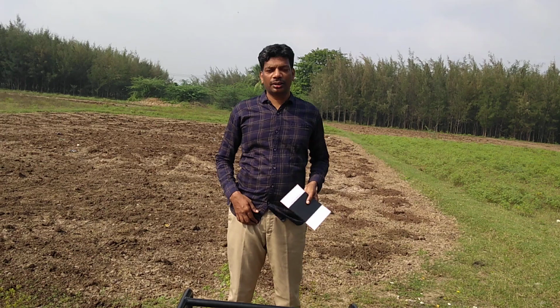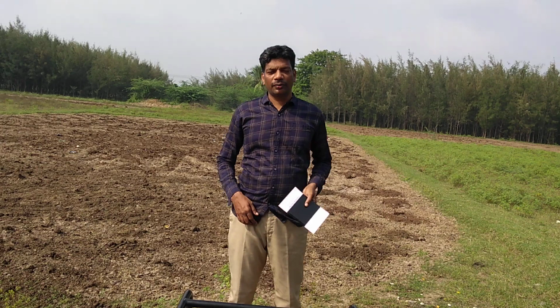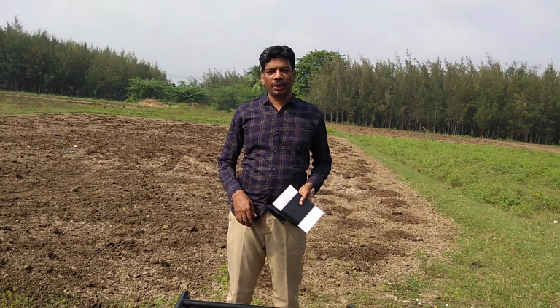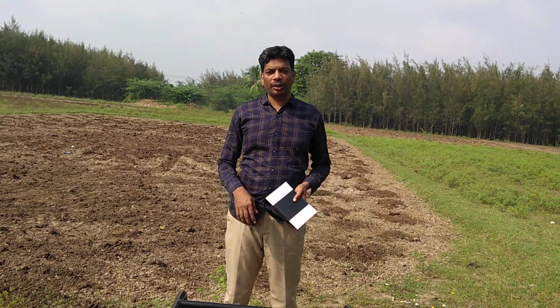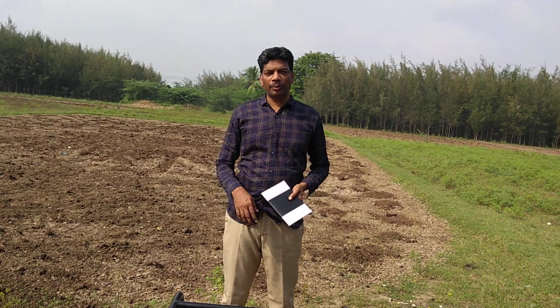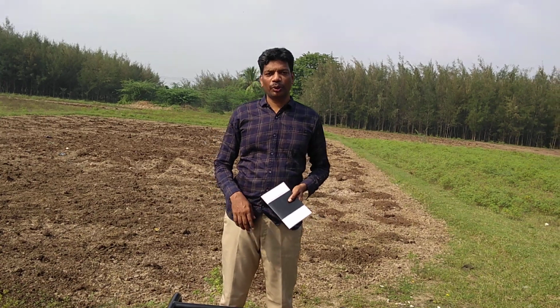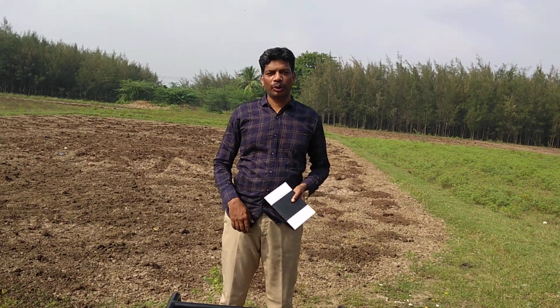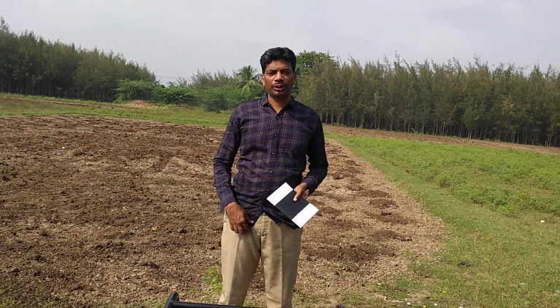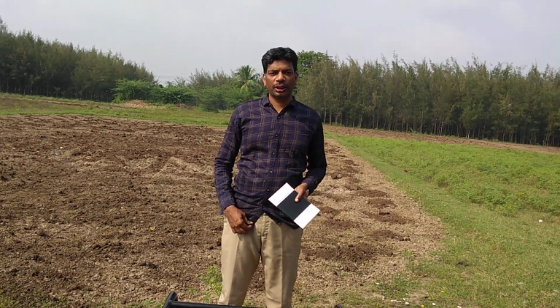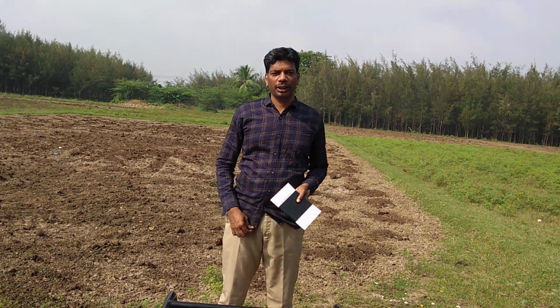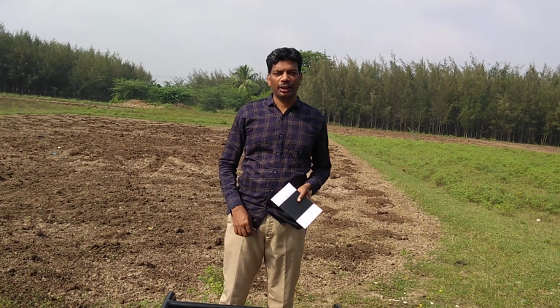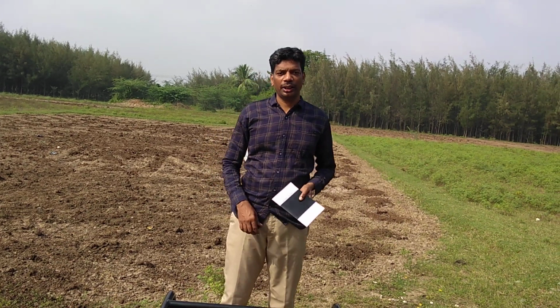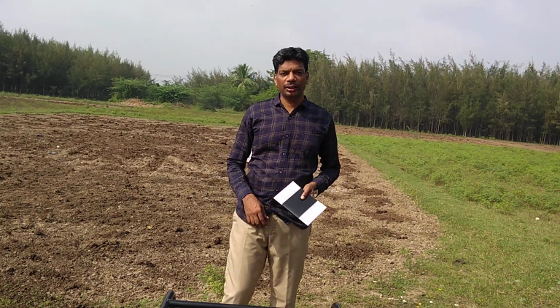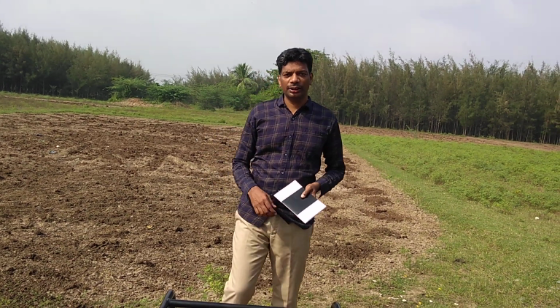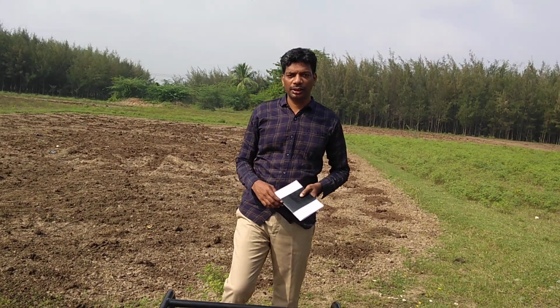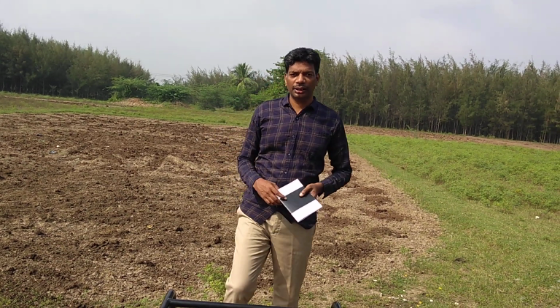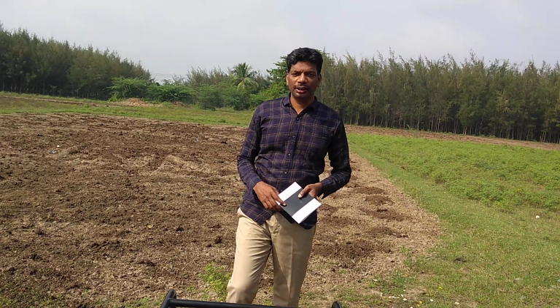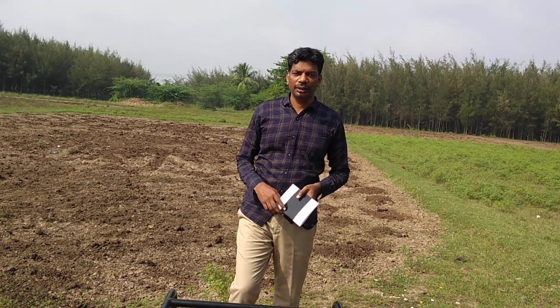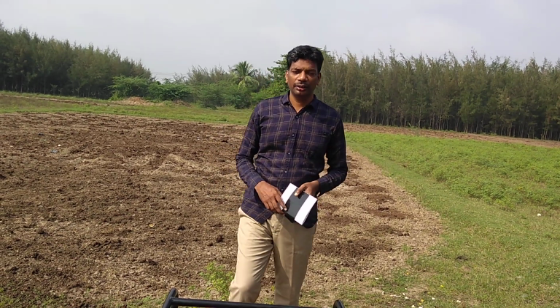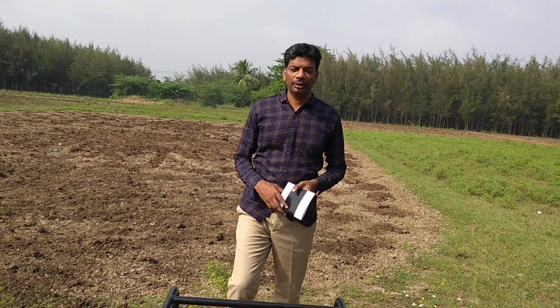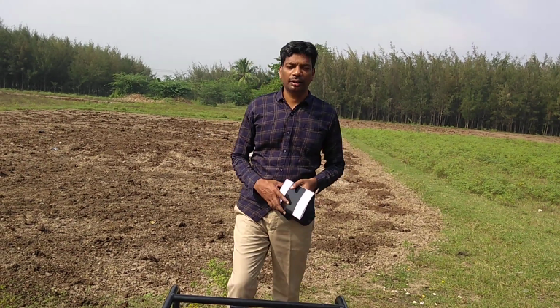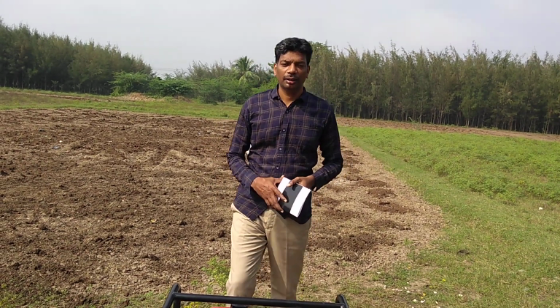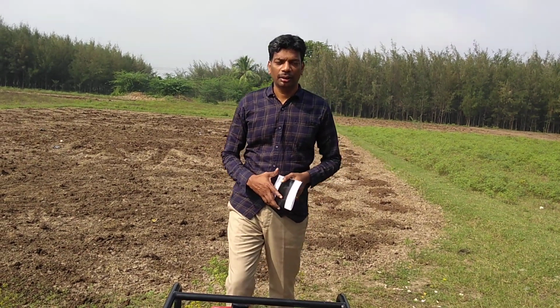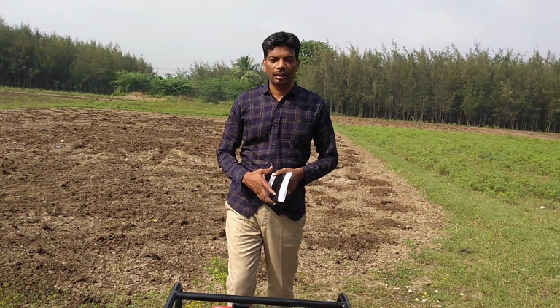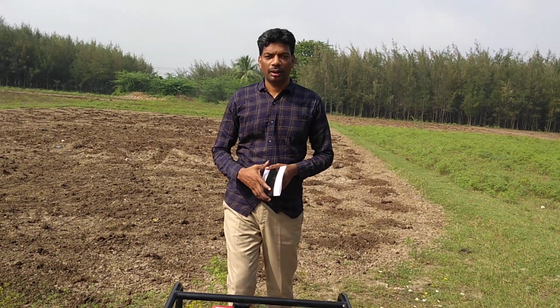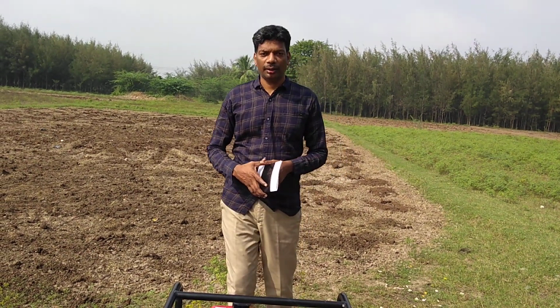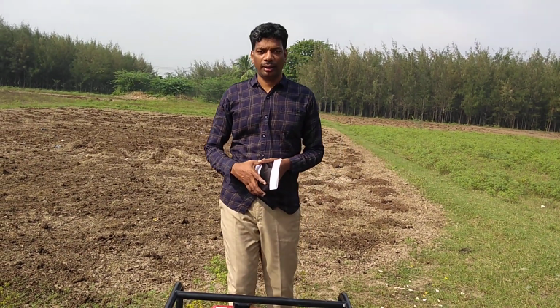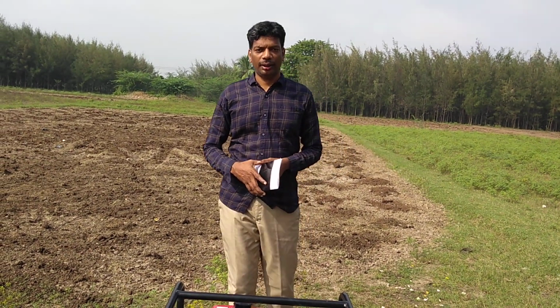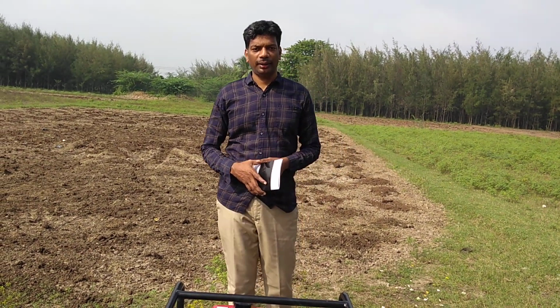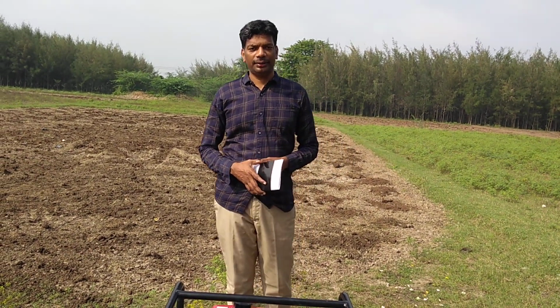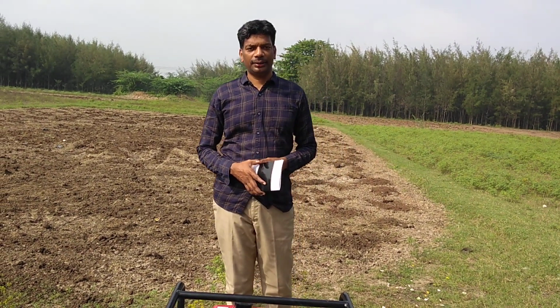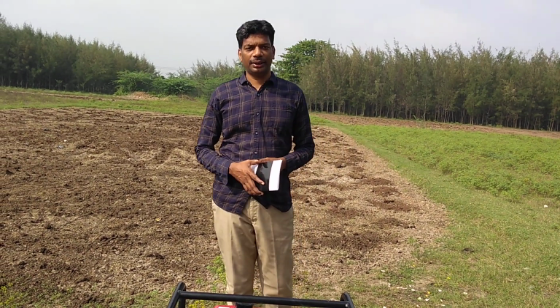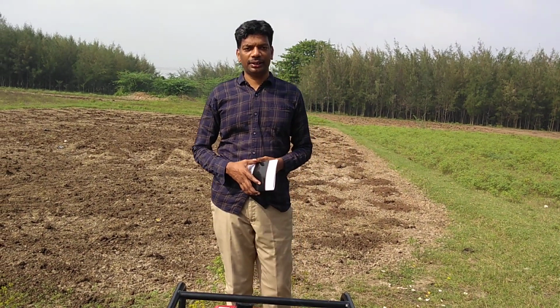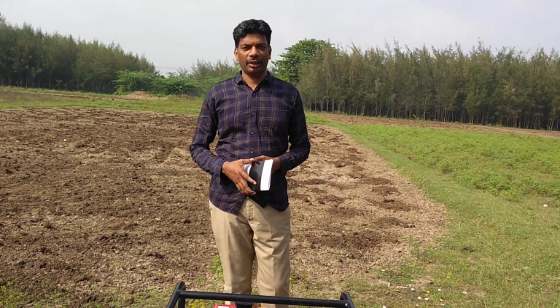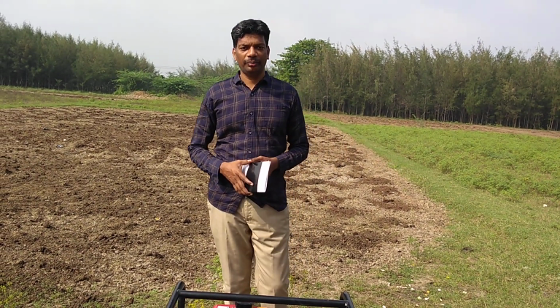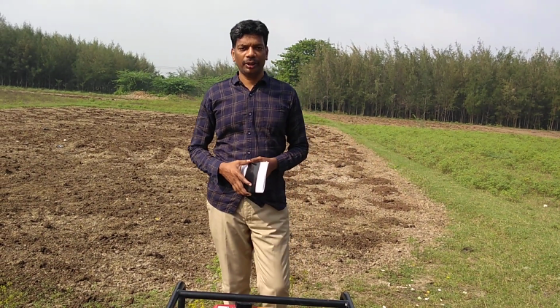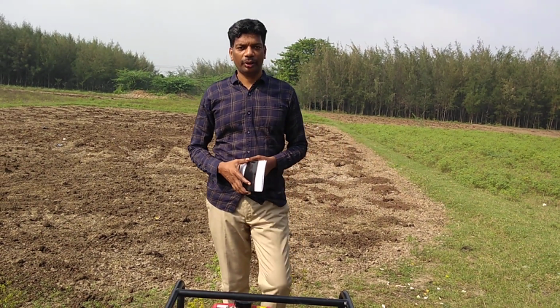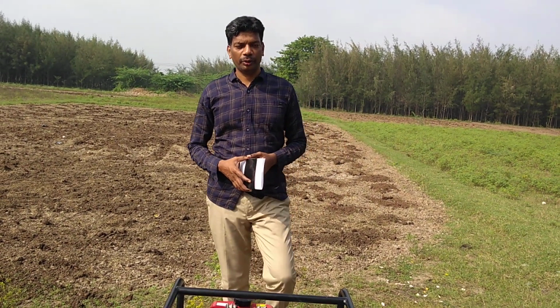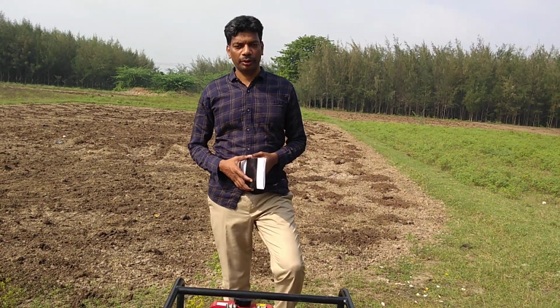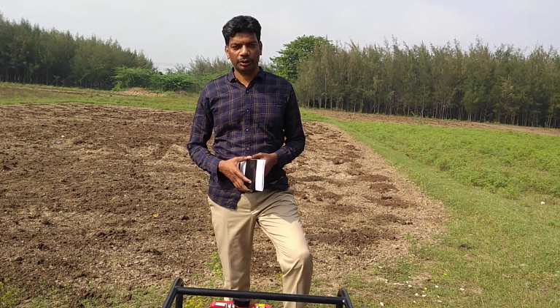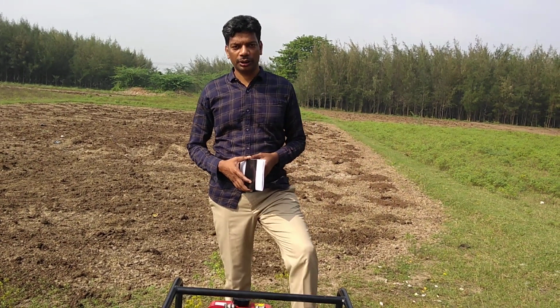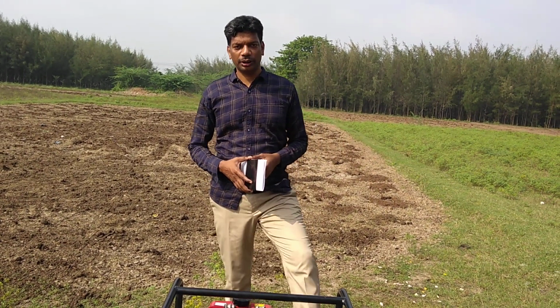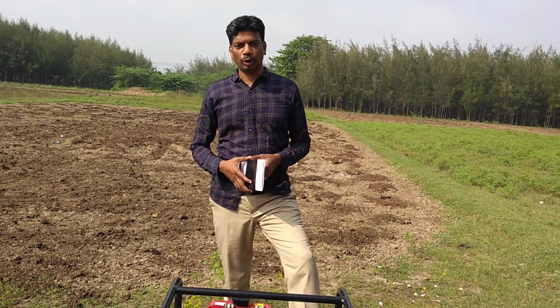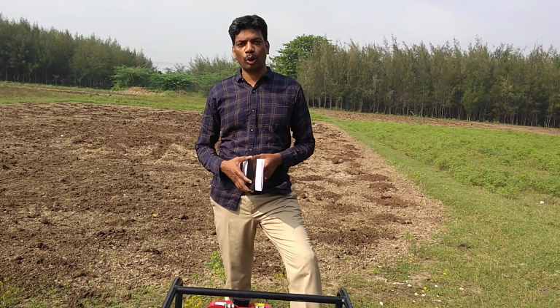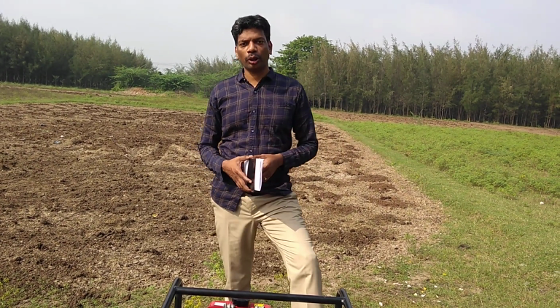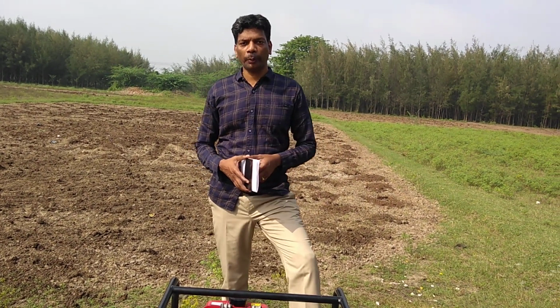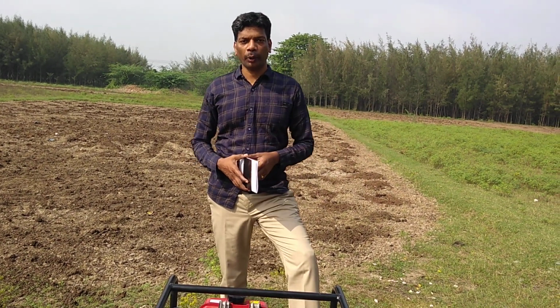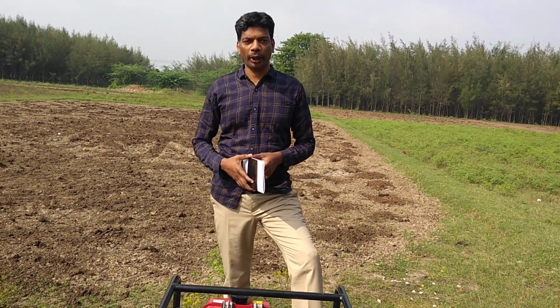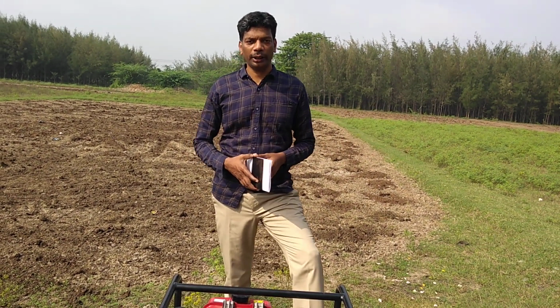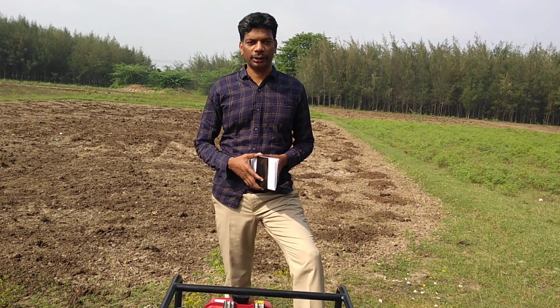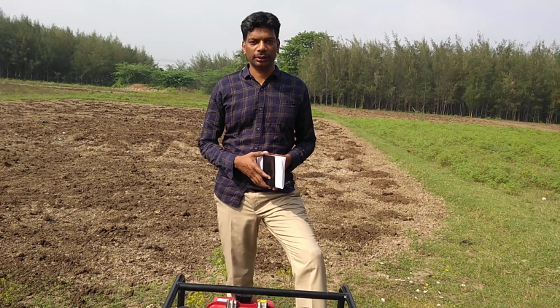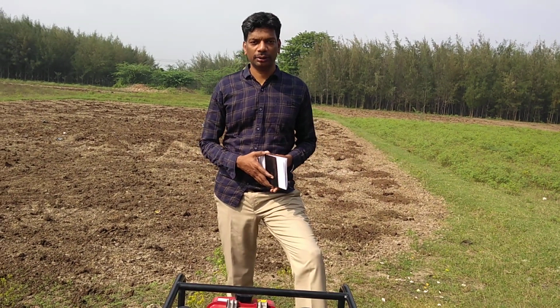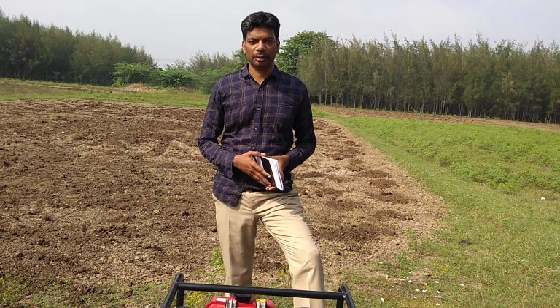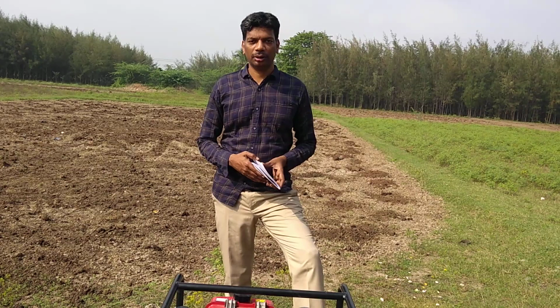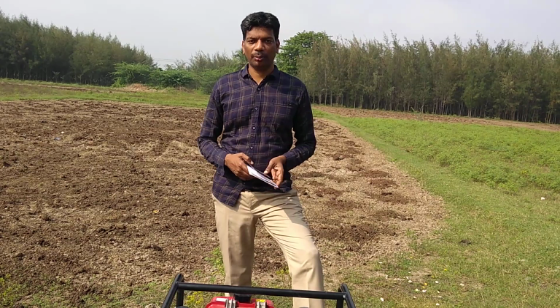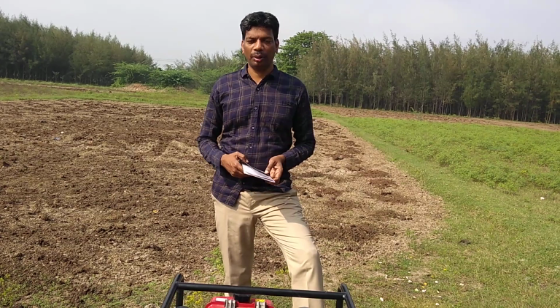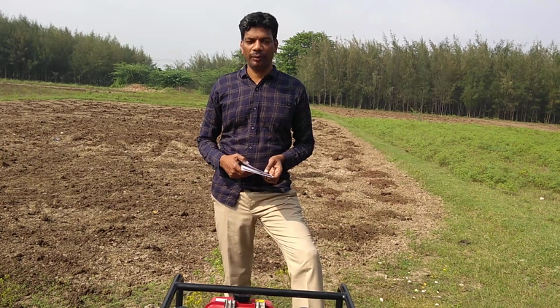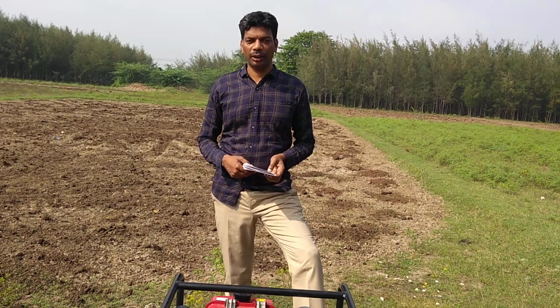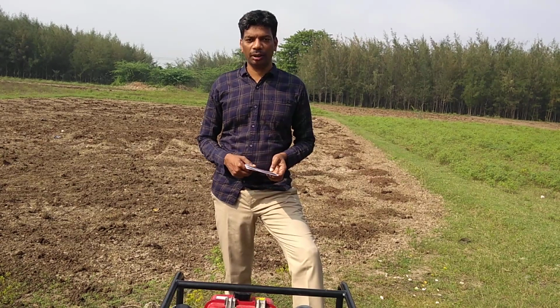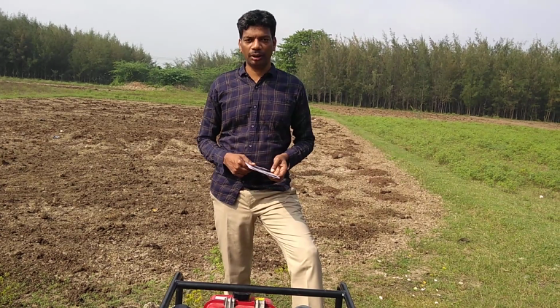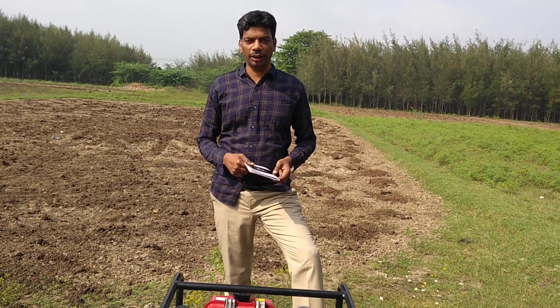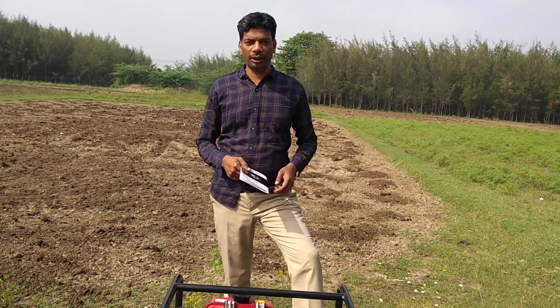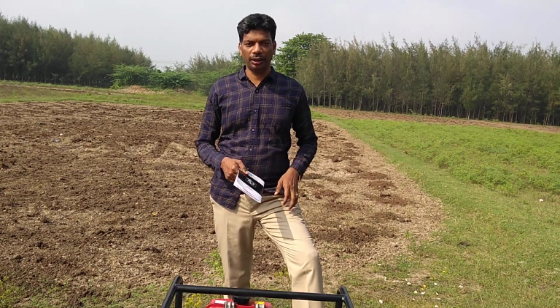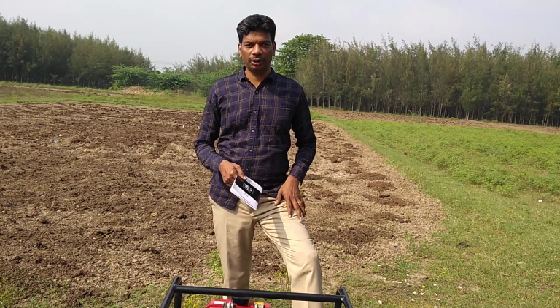Welcome to SK Engineering Analytics. This time we are going to see the Honda product WB30D.